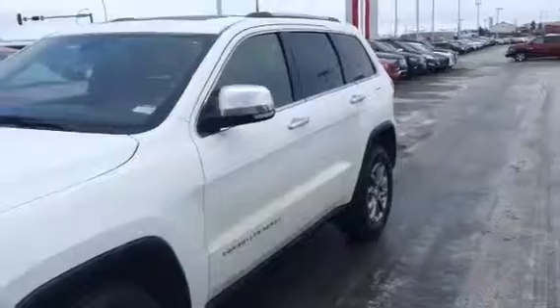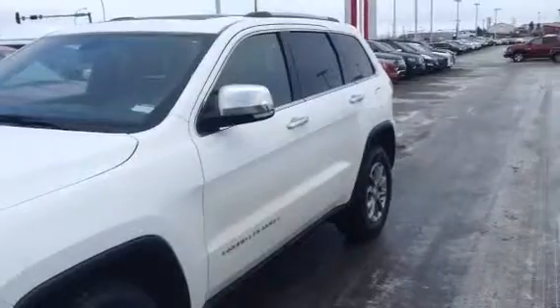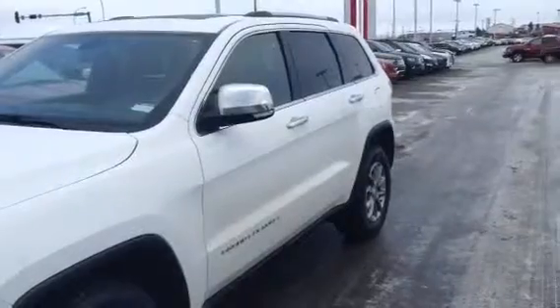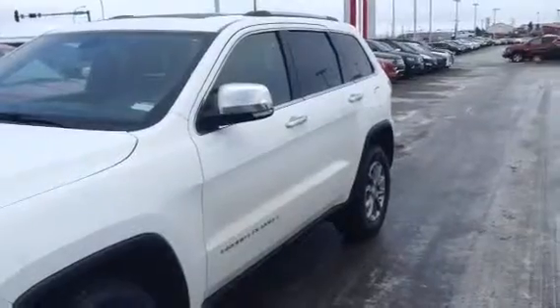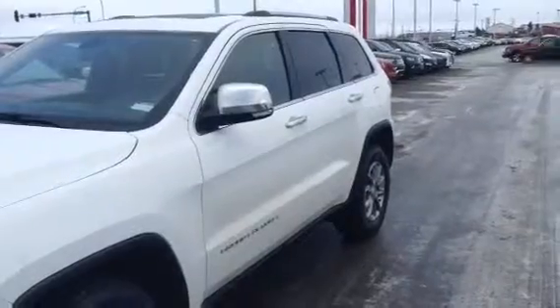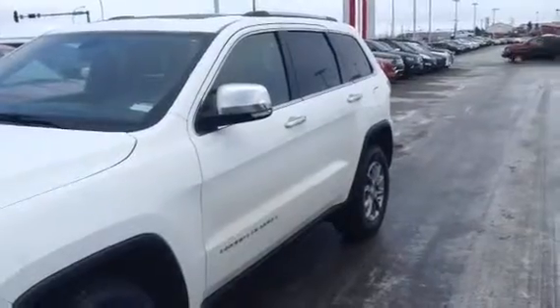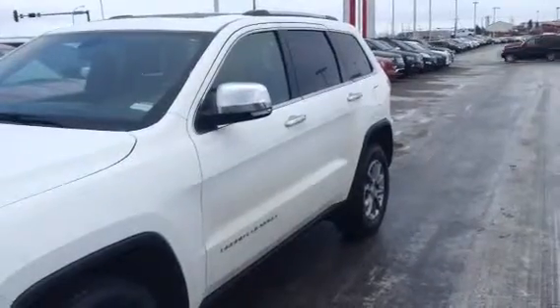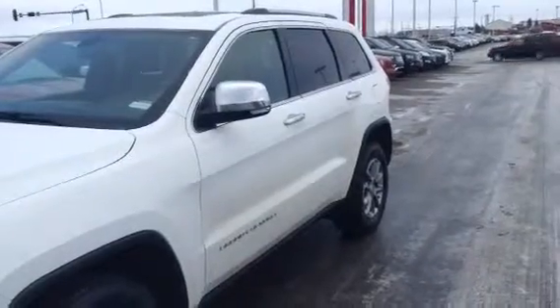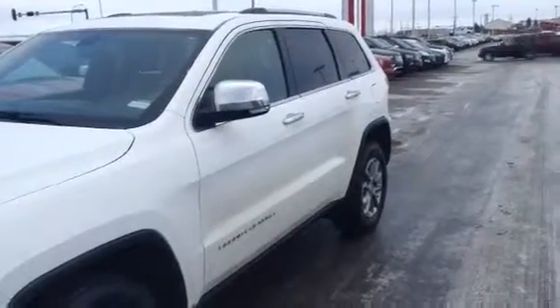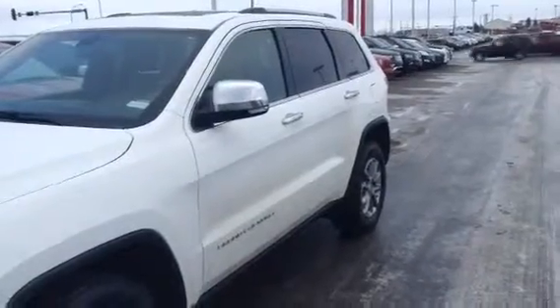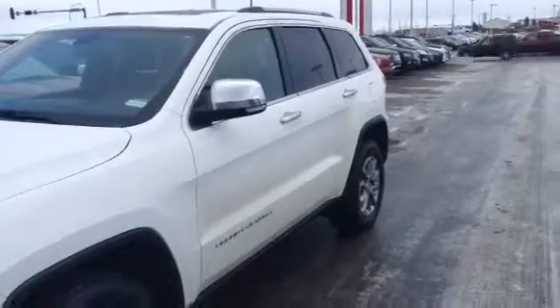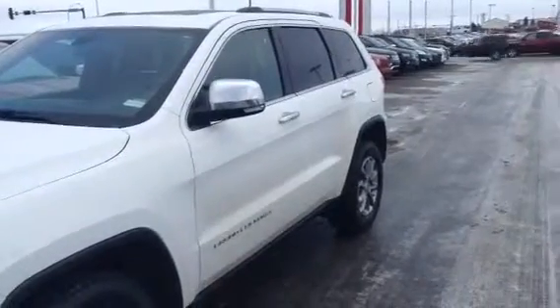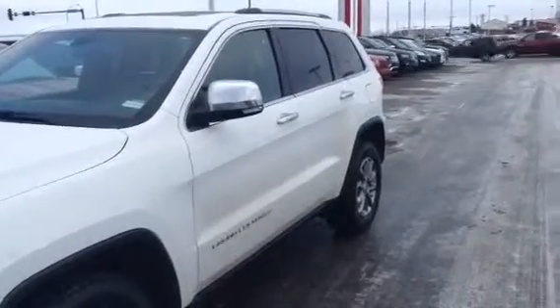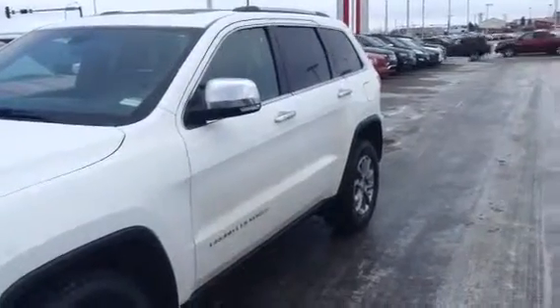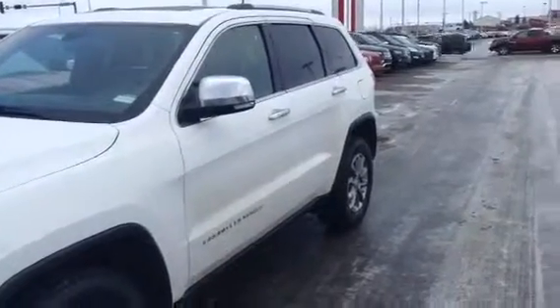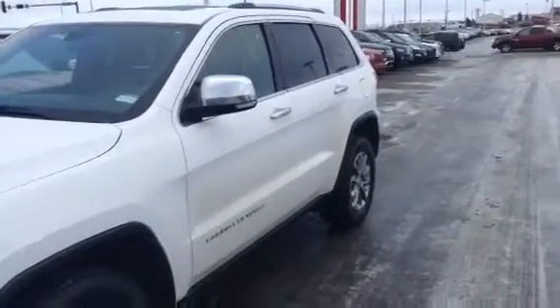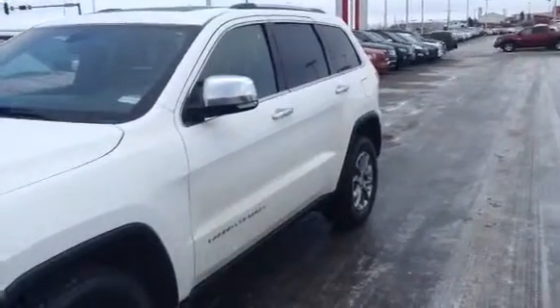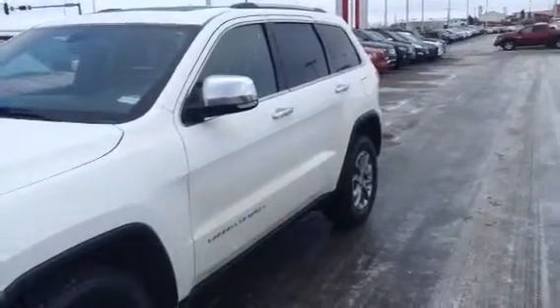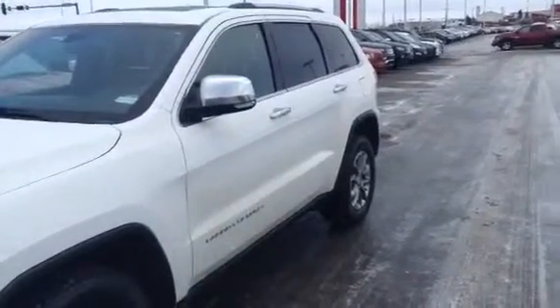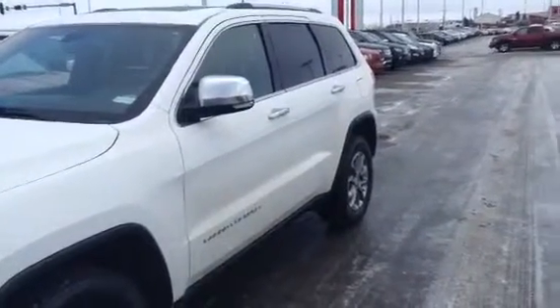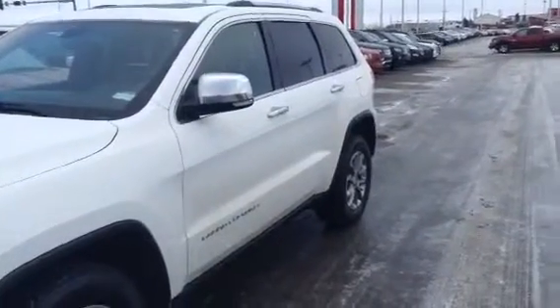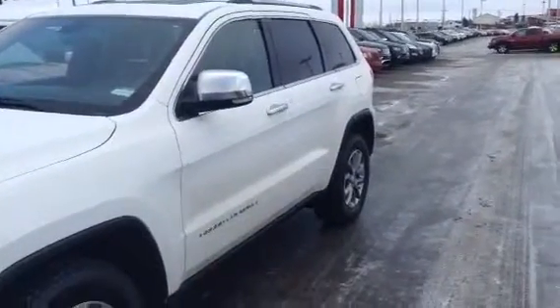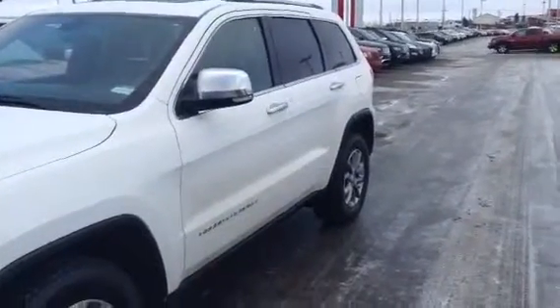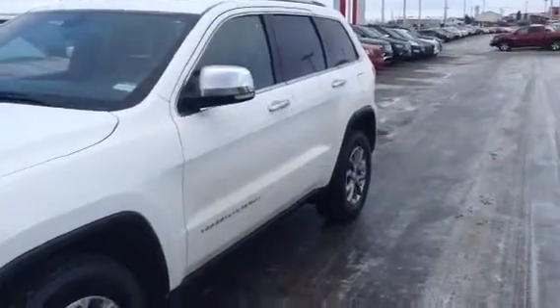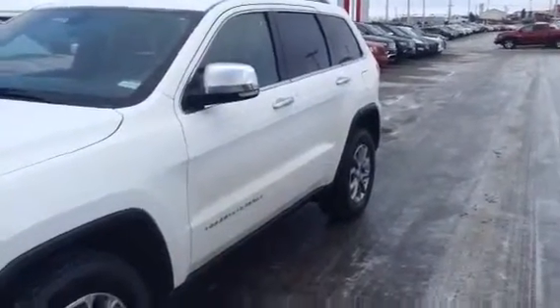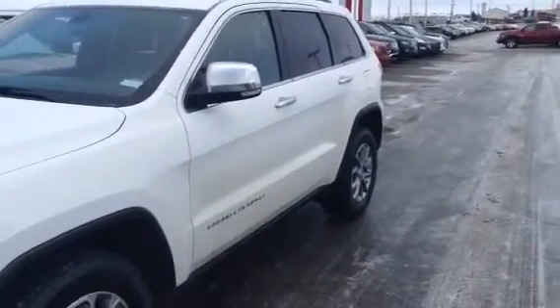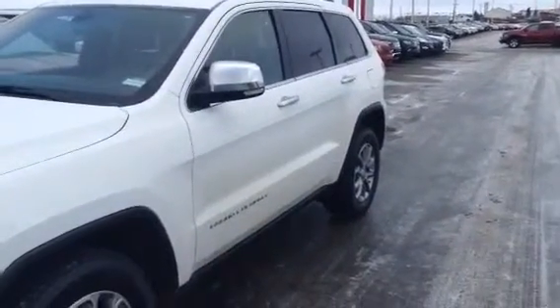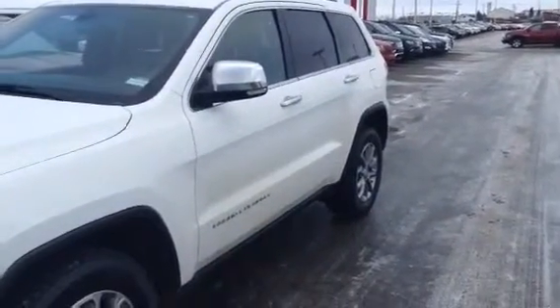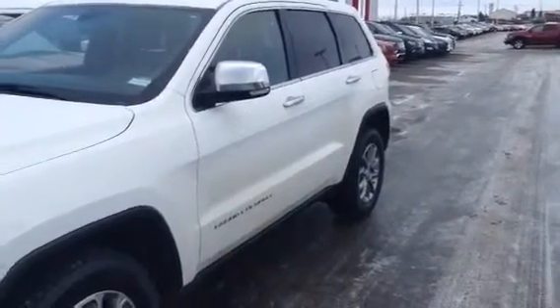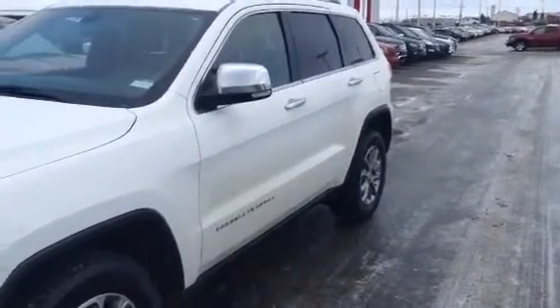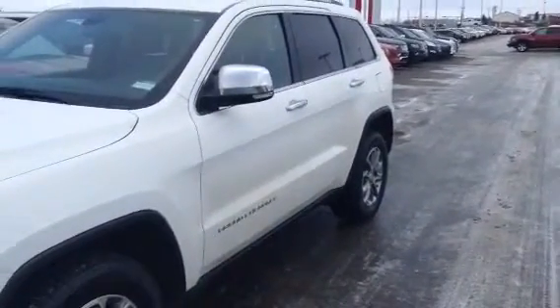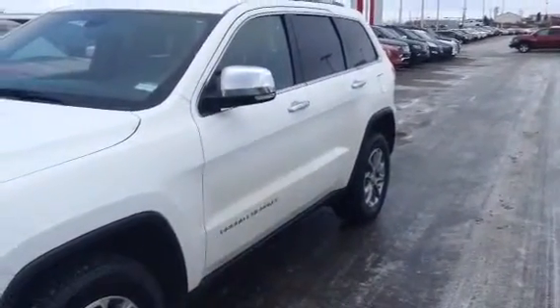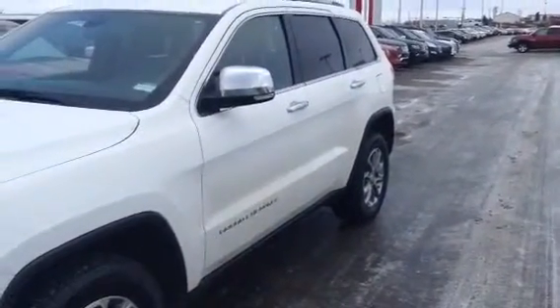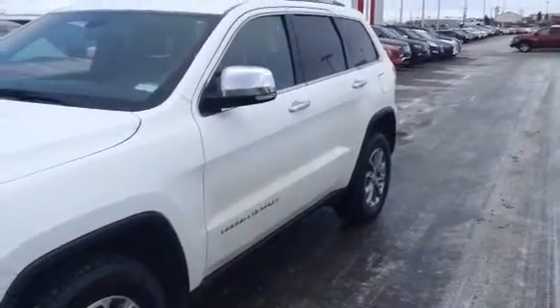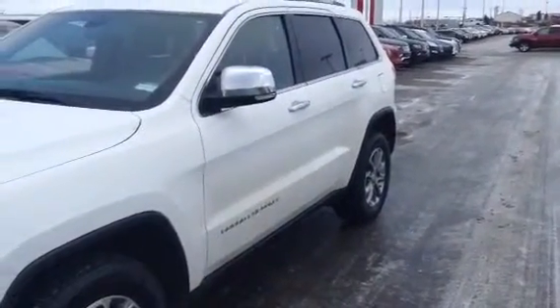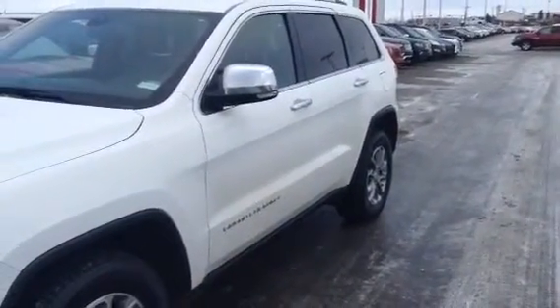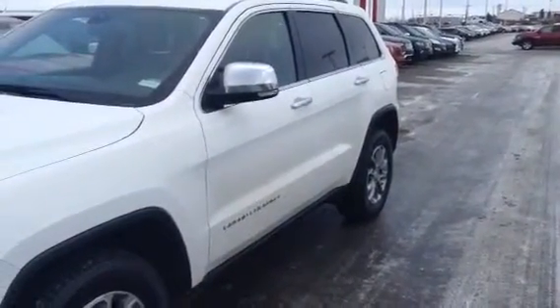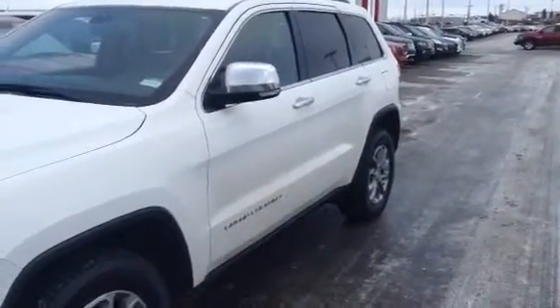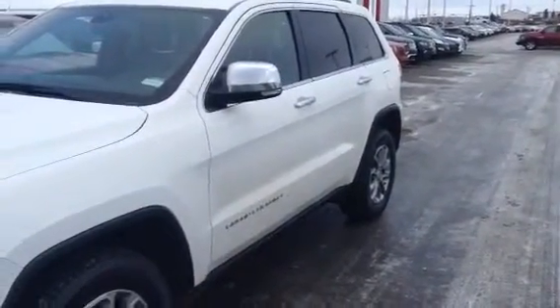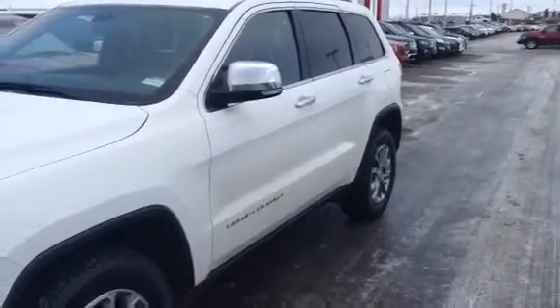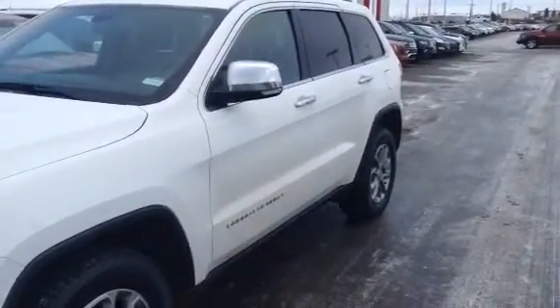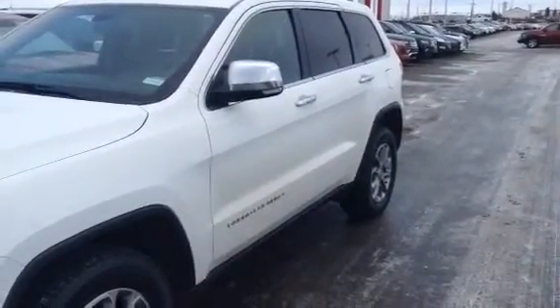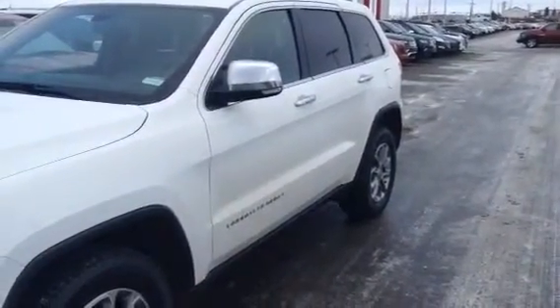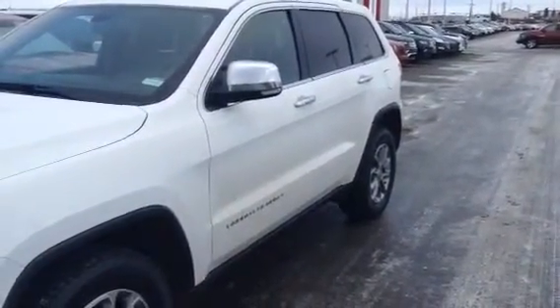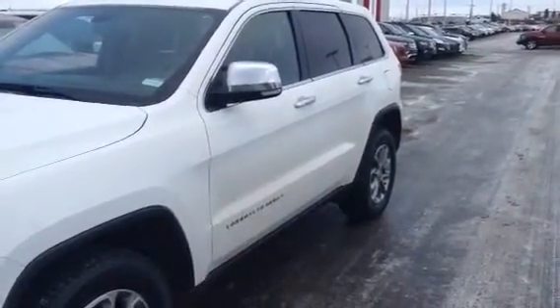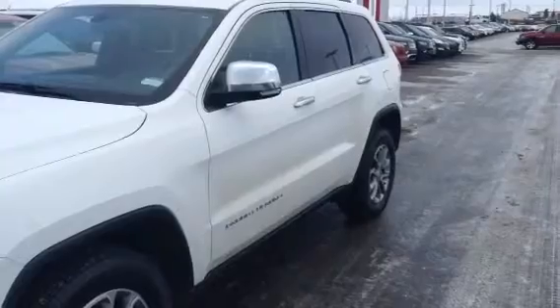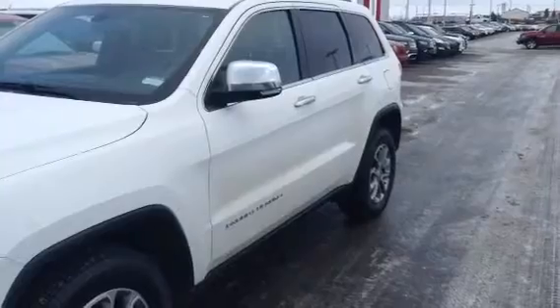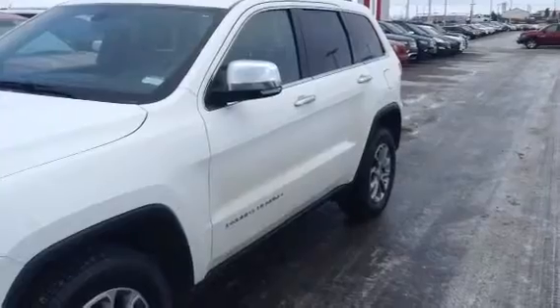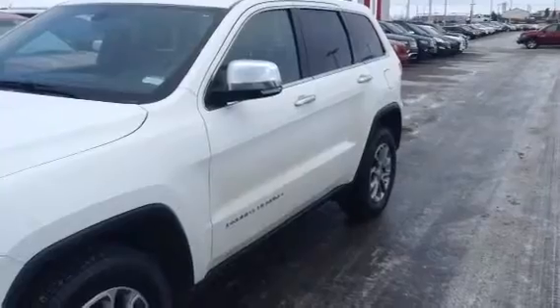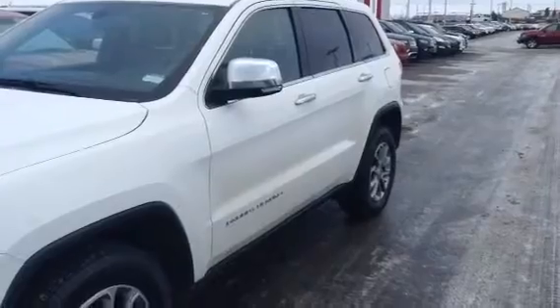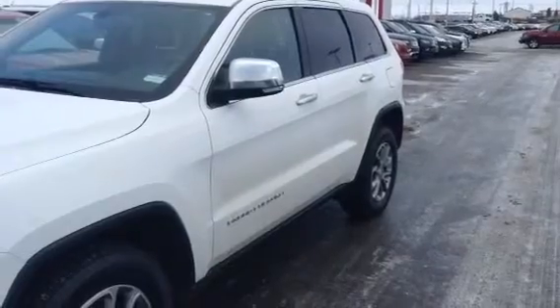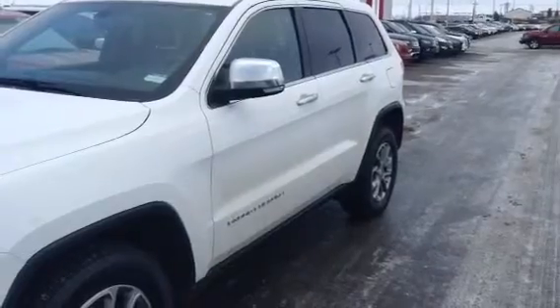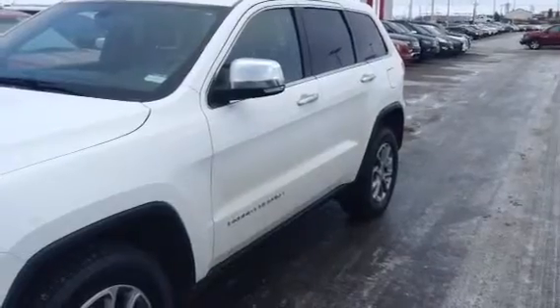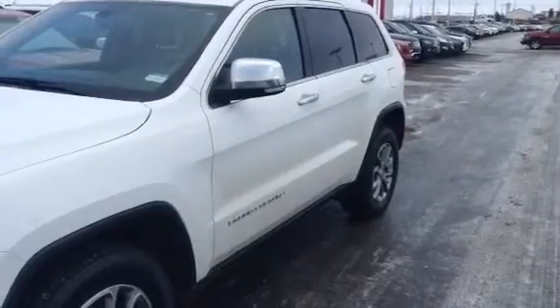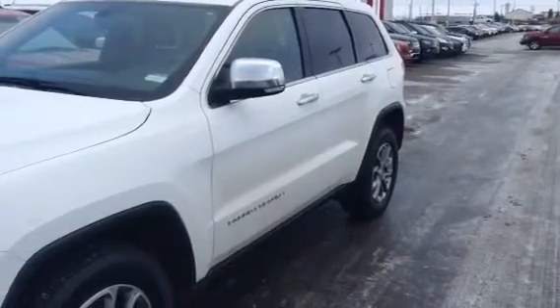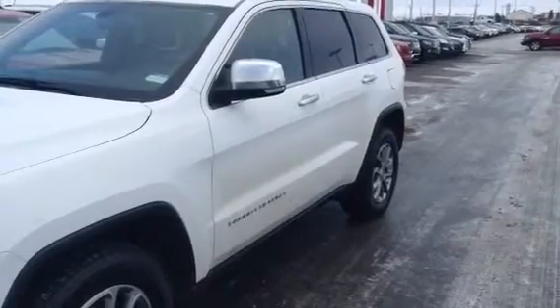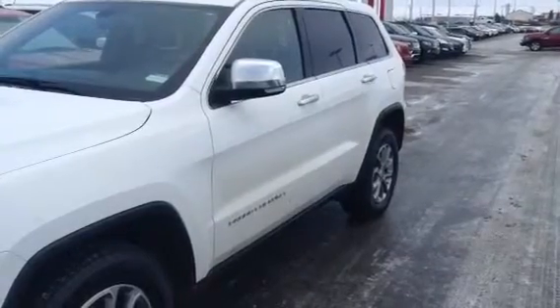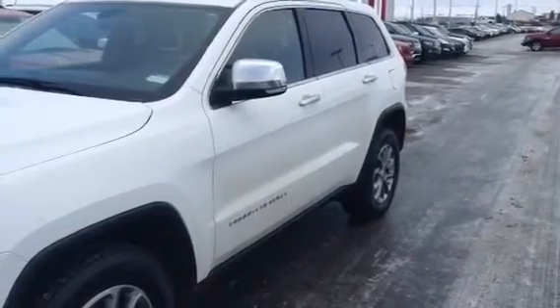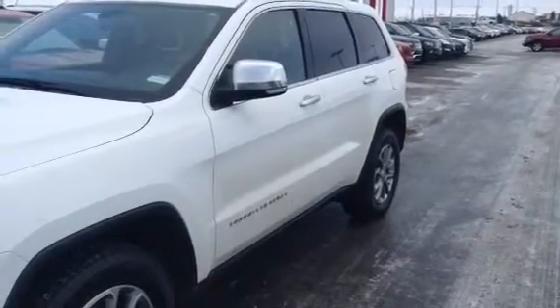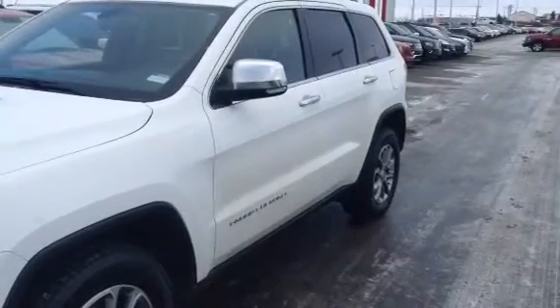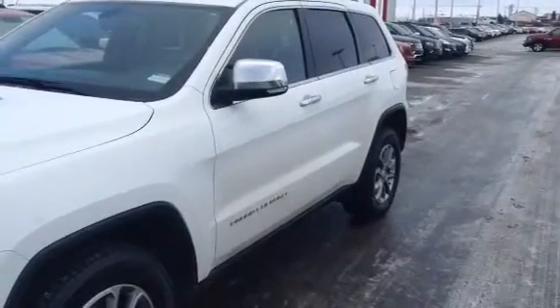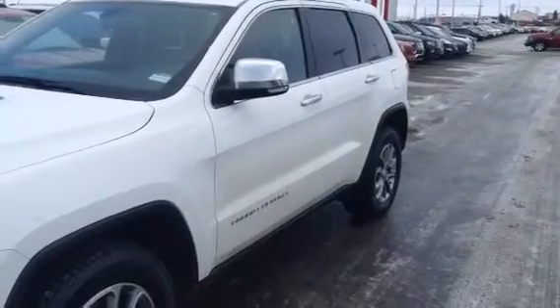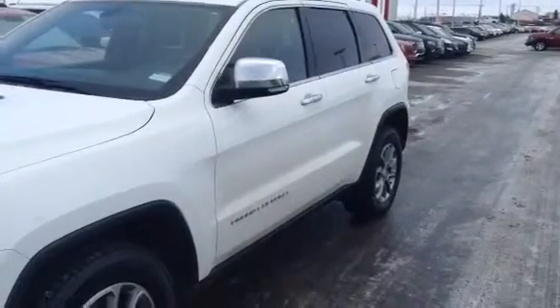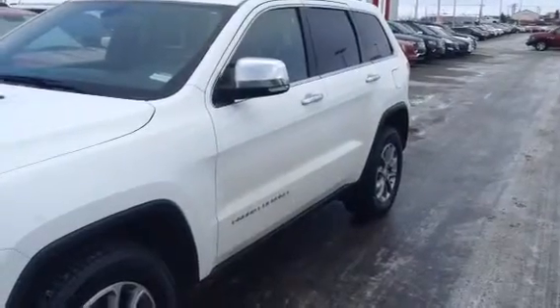Hi Ben, this is Kevin Neering from LA Mazda. First I'd like to thank you for your inquiry on the 2014 Grand Cherokee Limited.